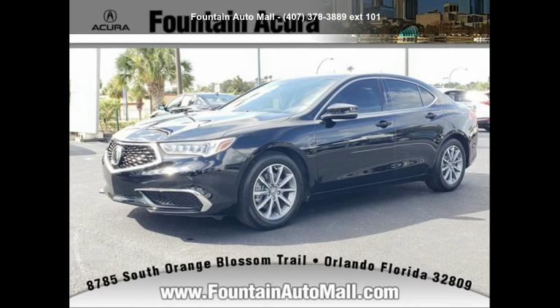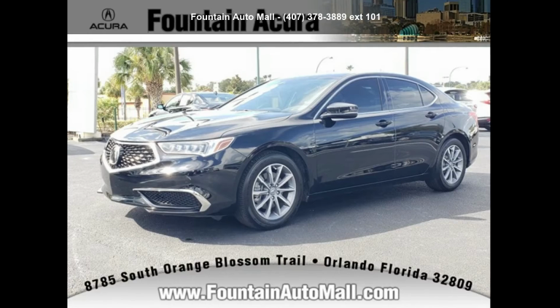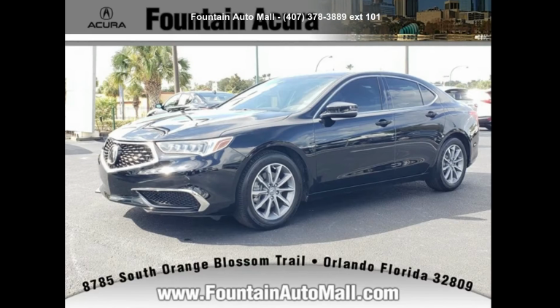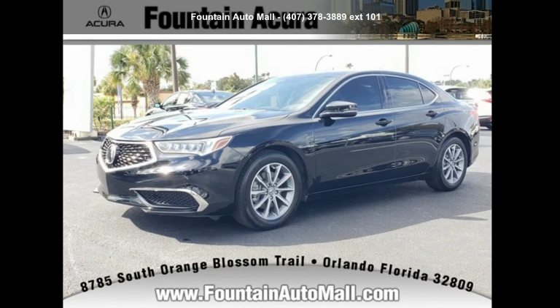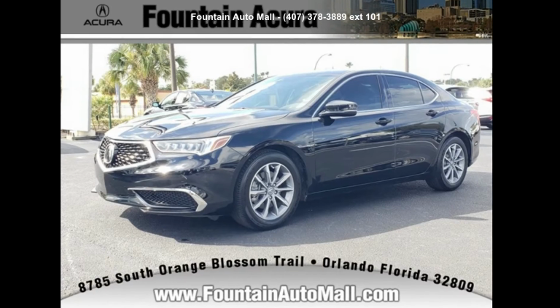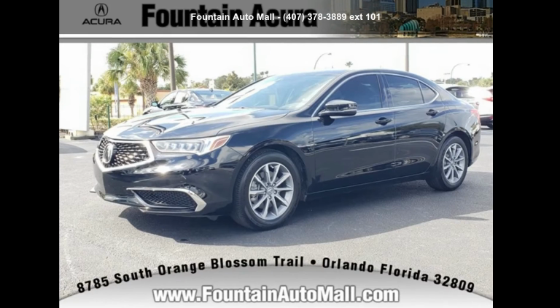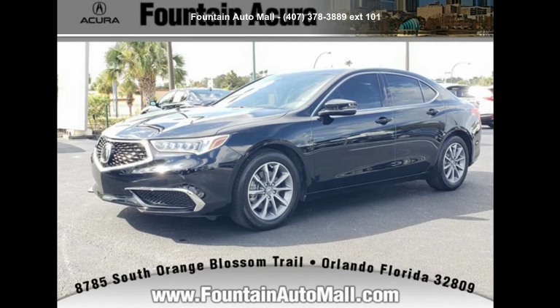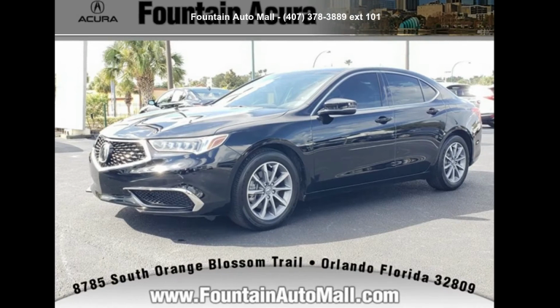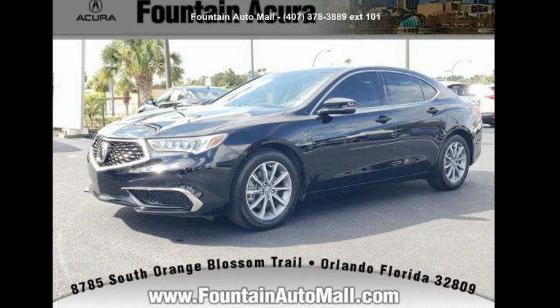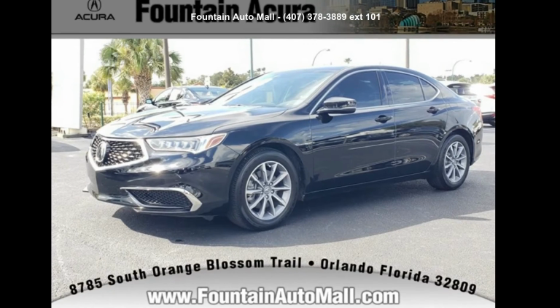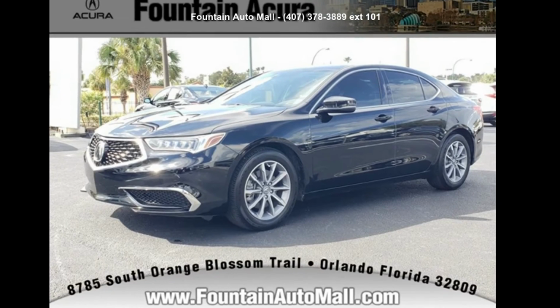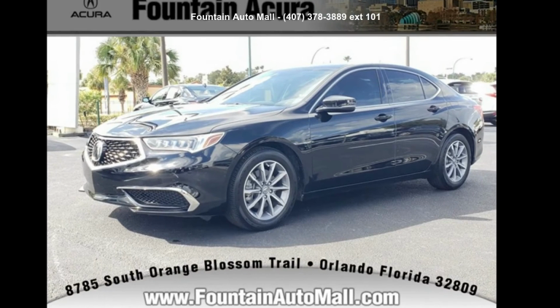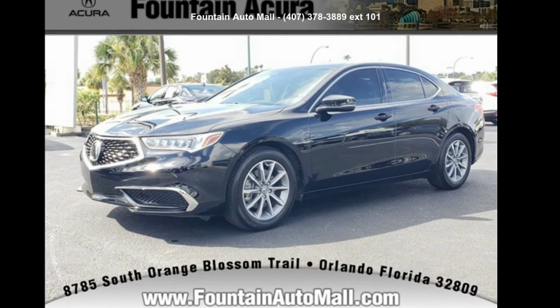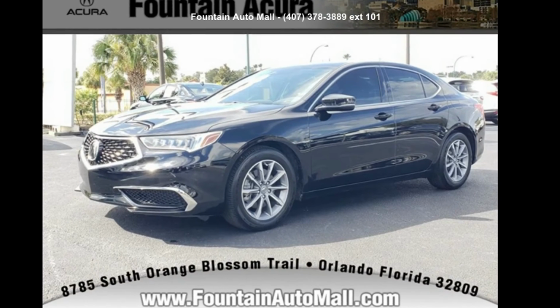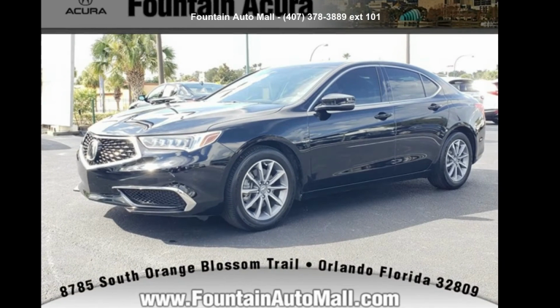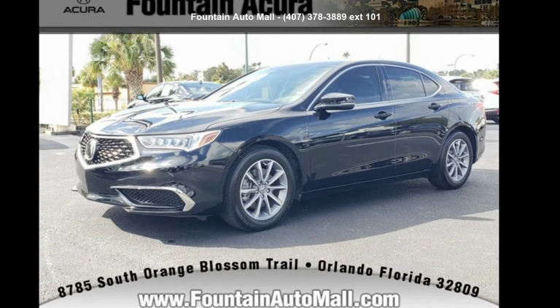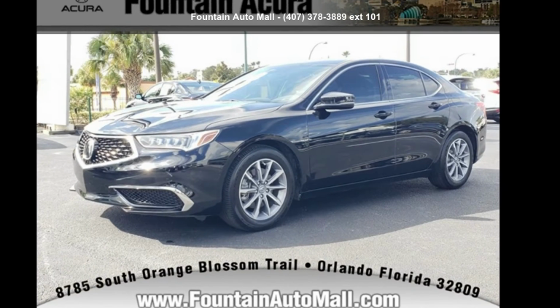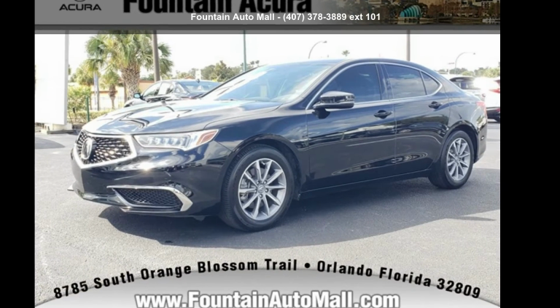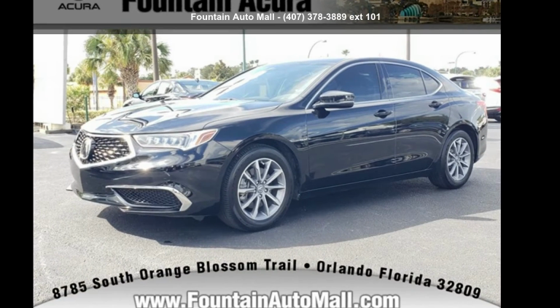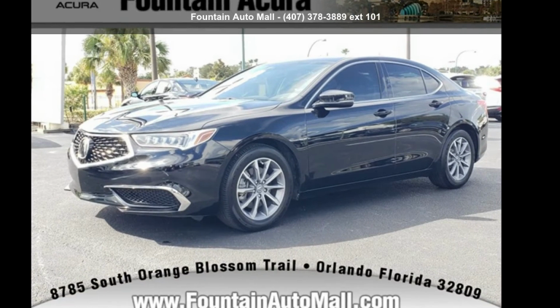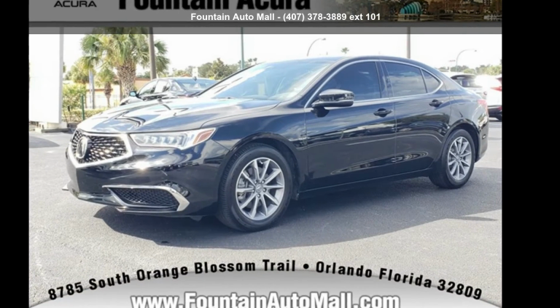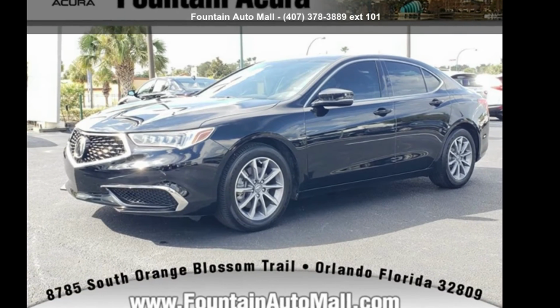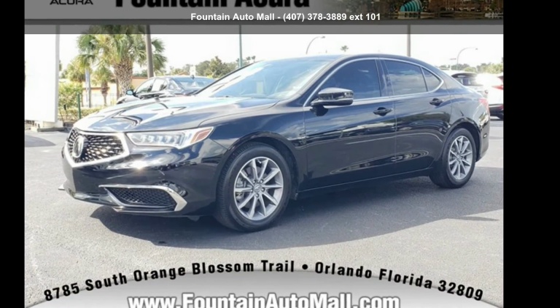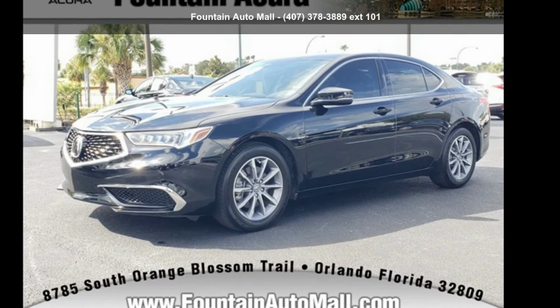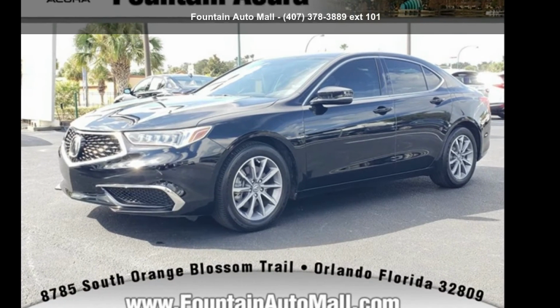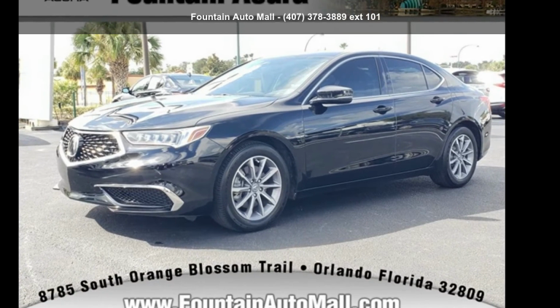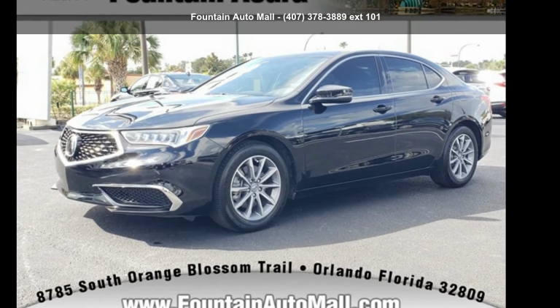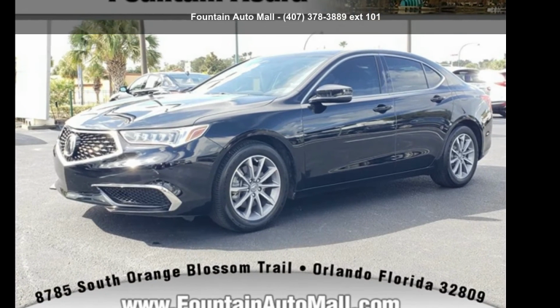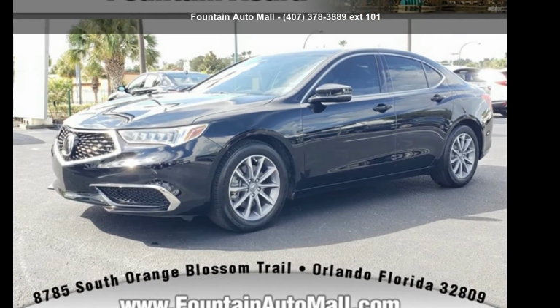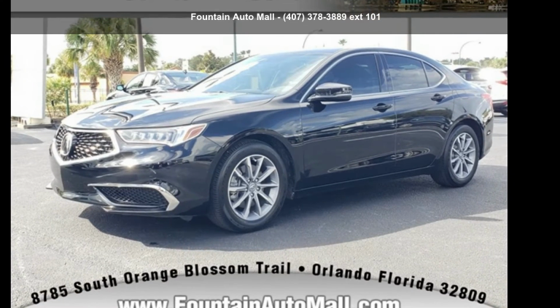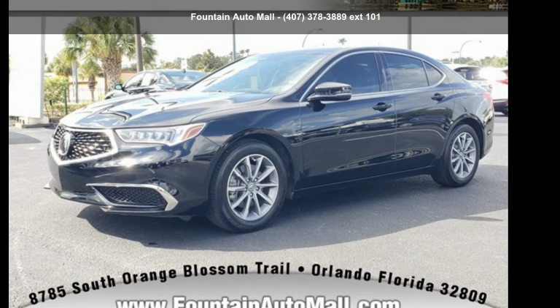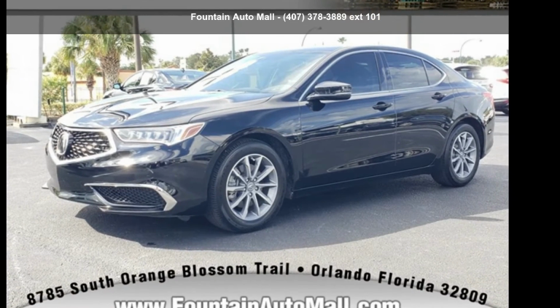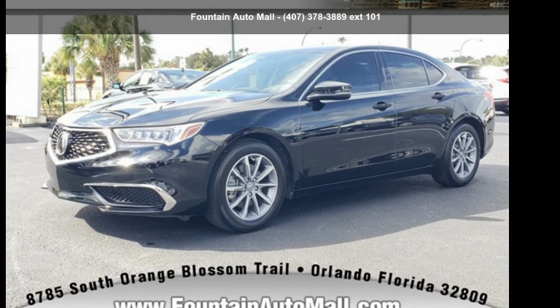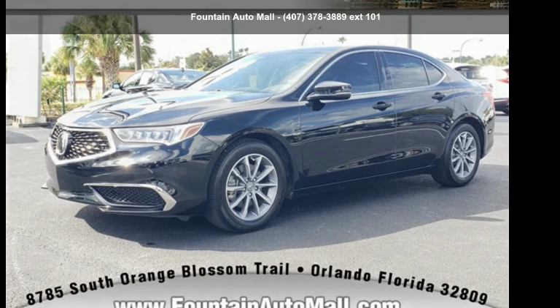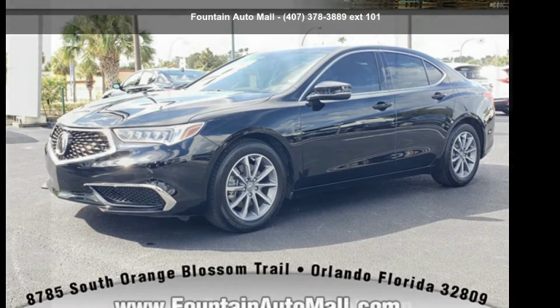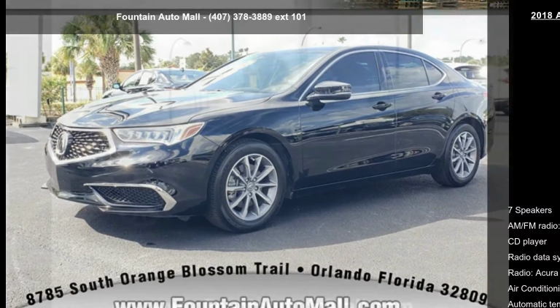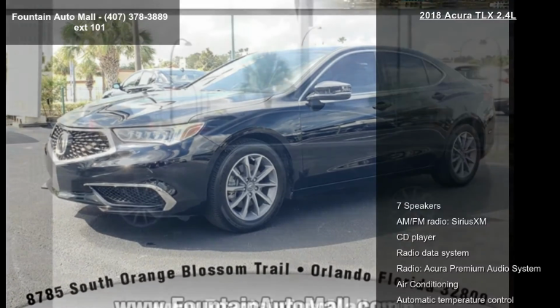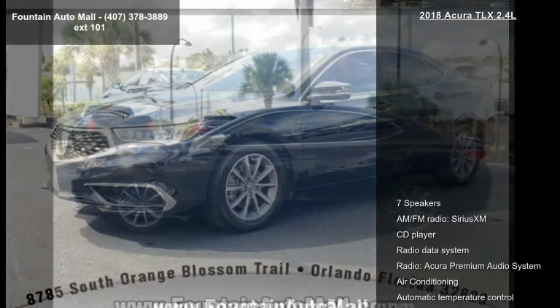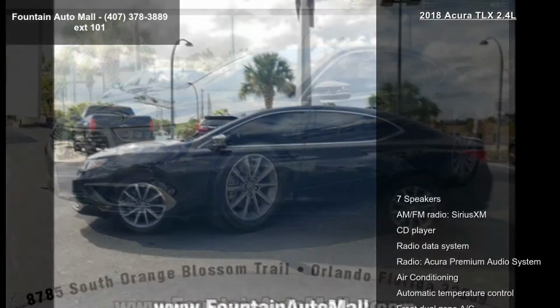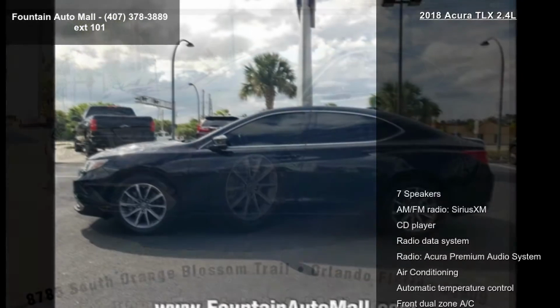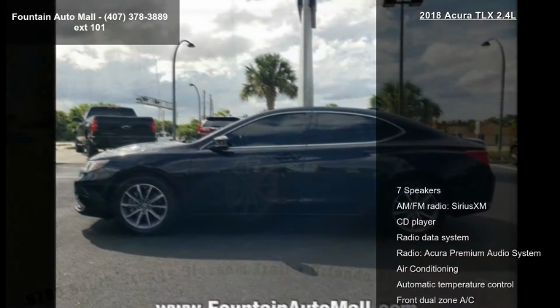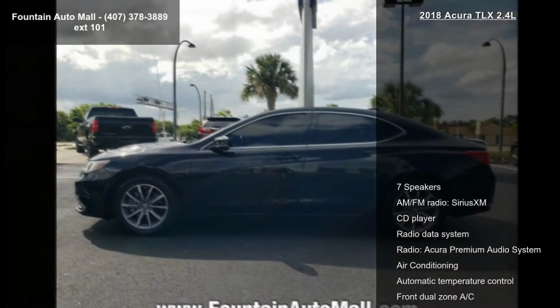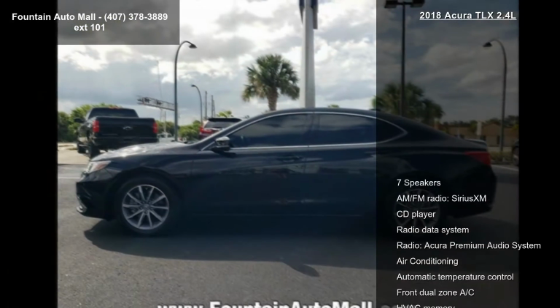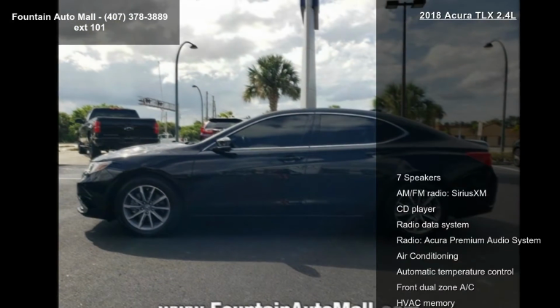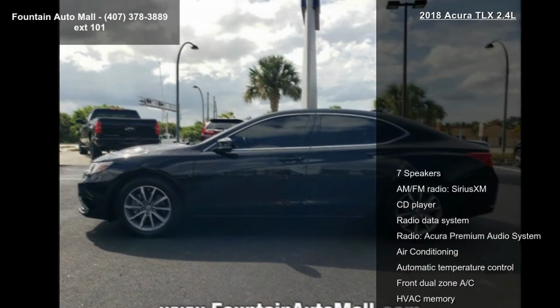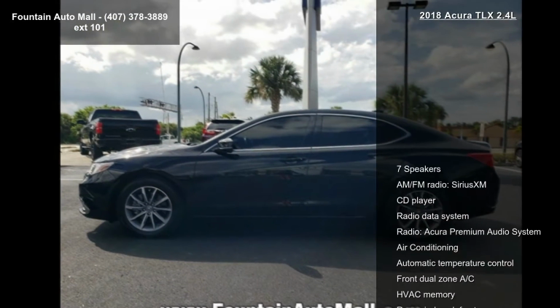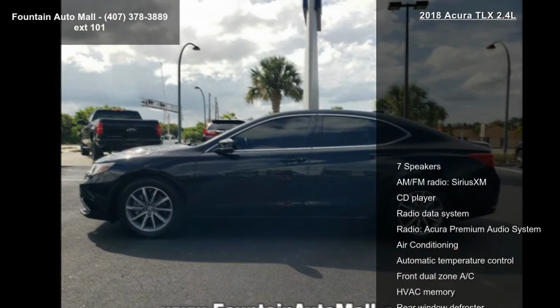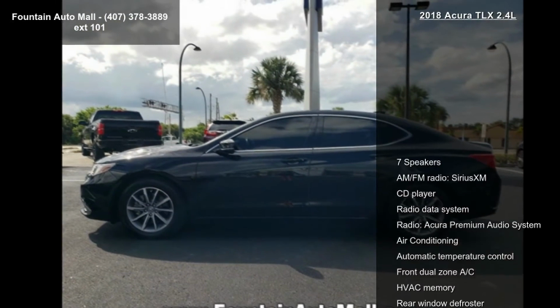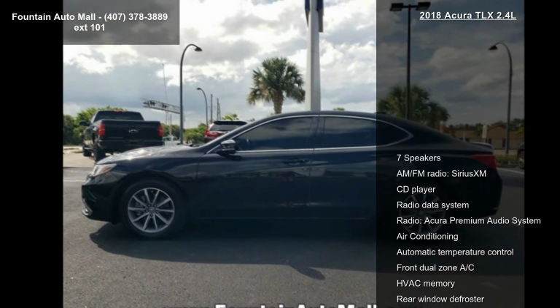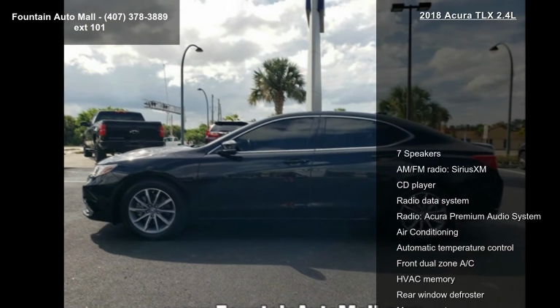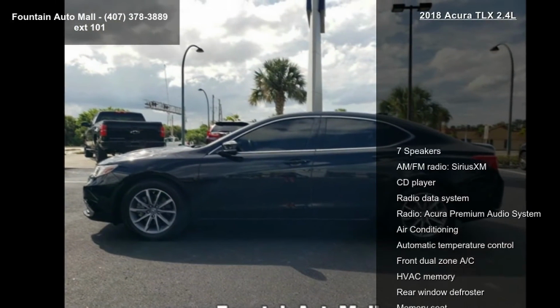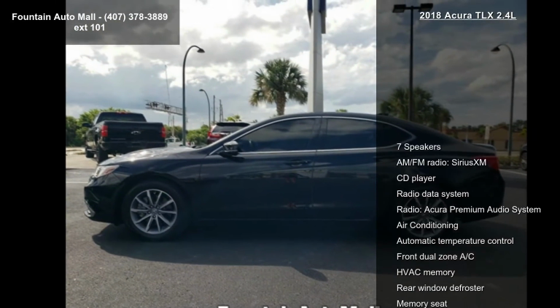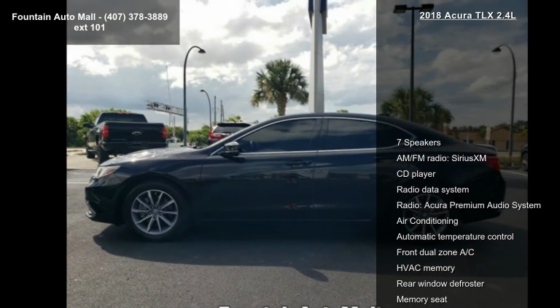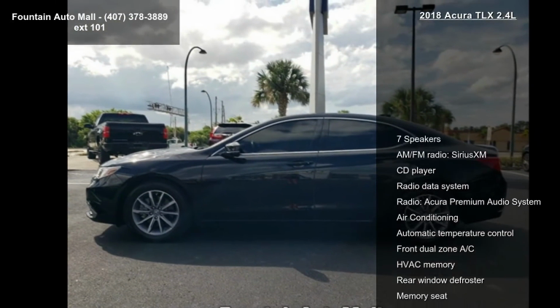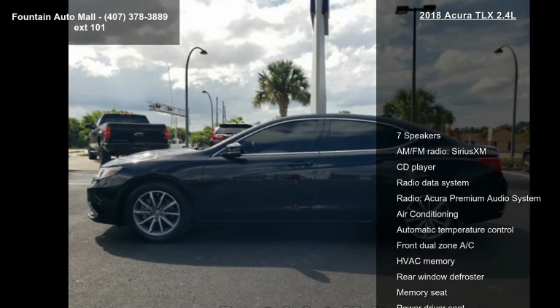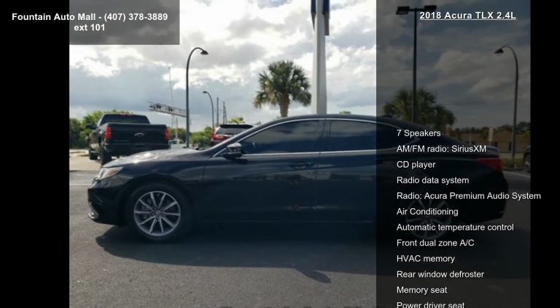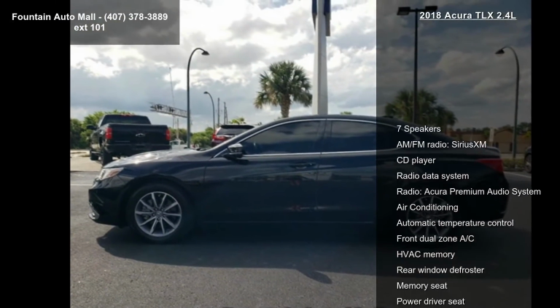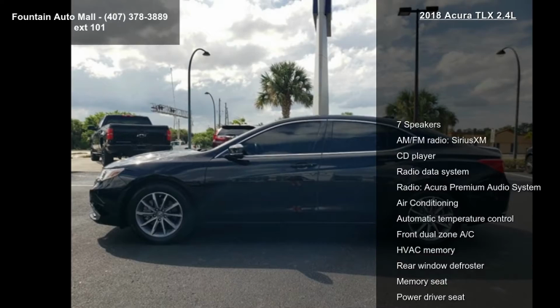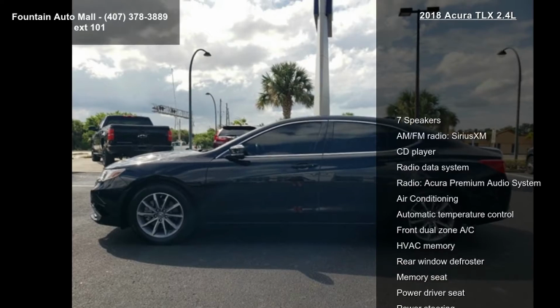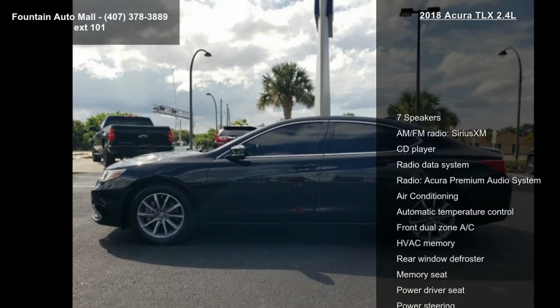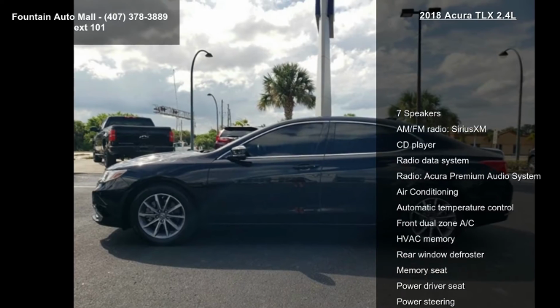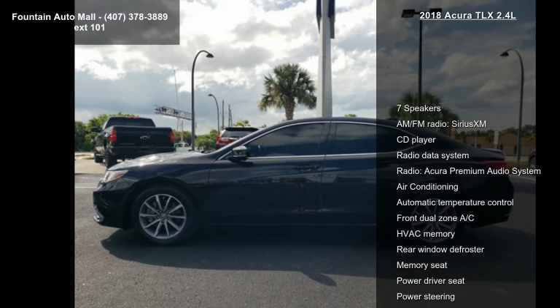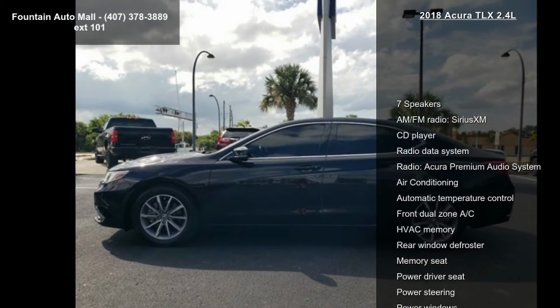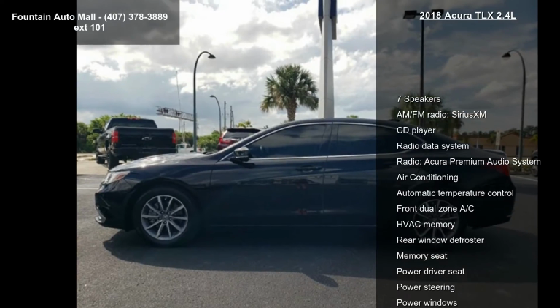Step into the Acura 2018 TLX 2.4L. If you are looking for a first class ride, you have found it.